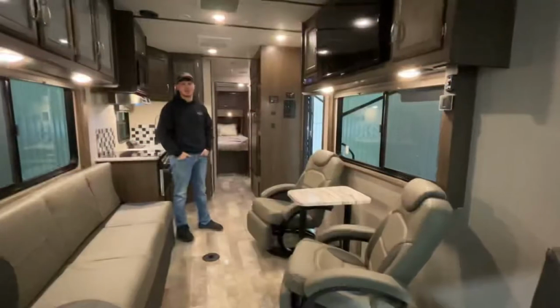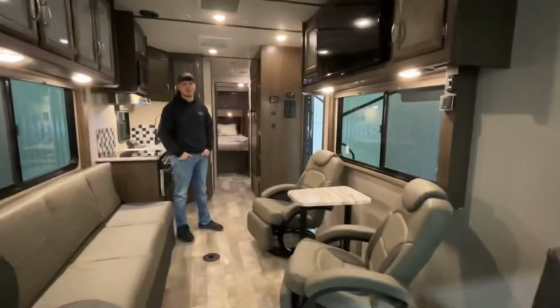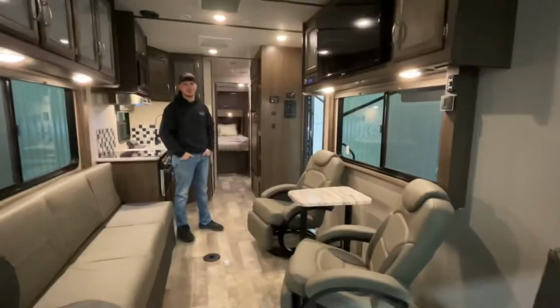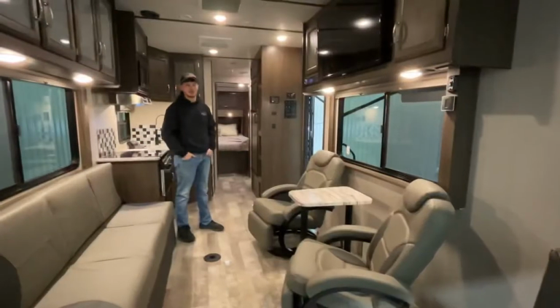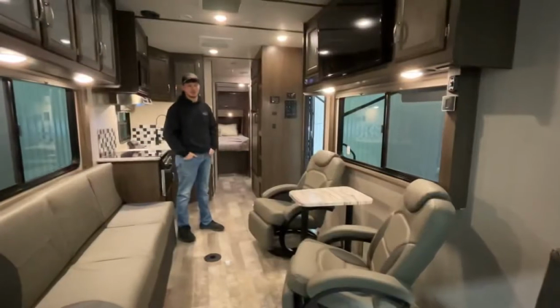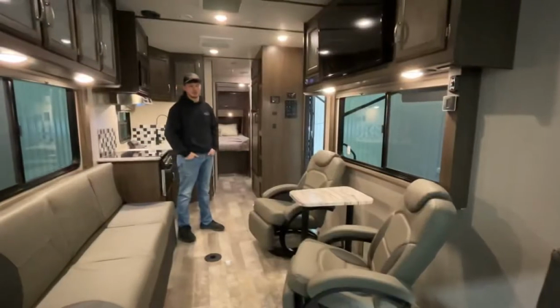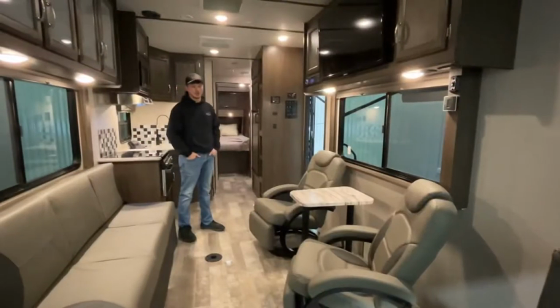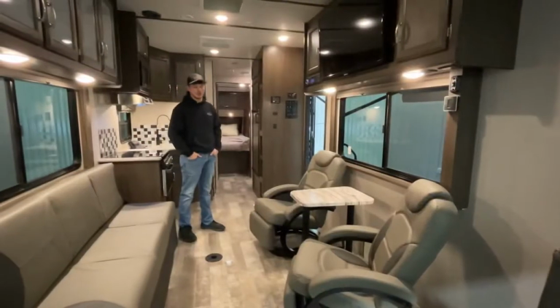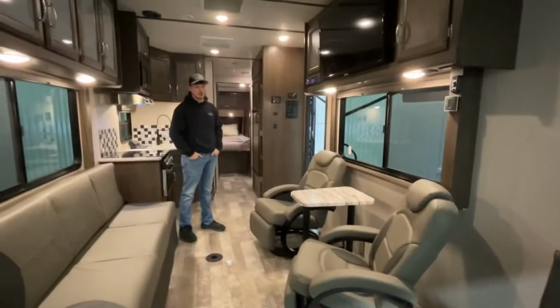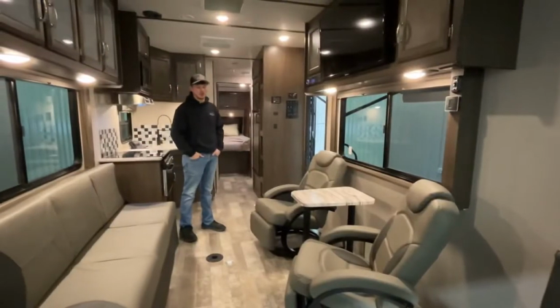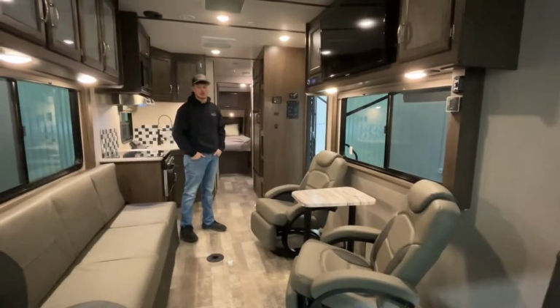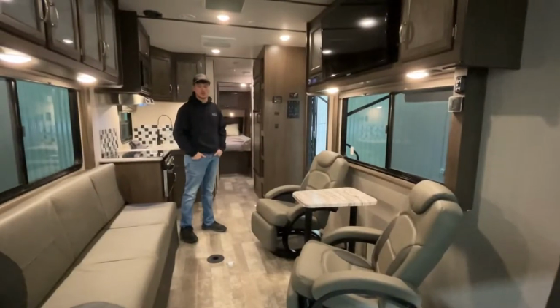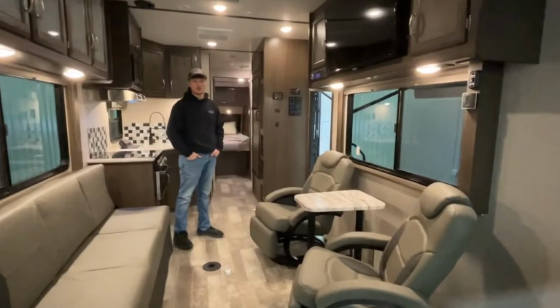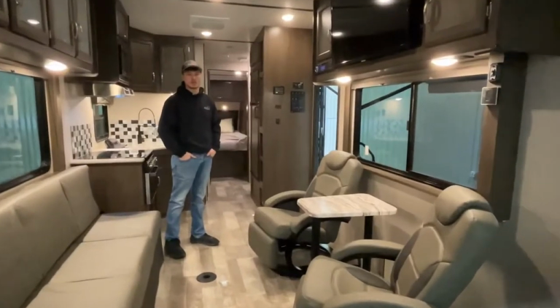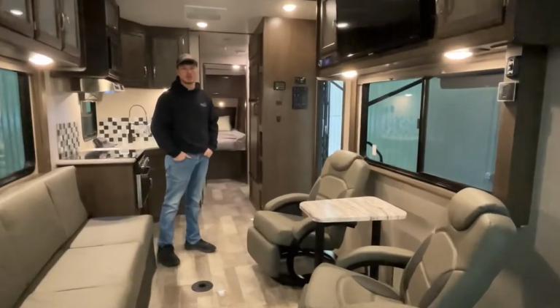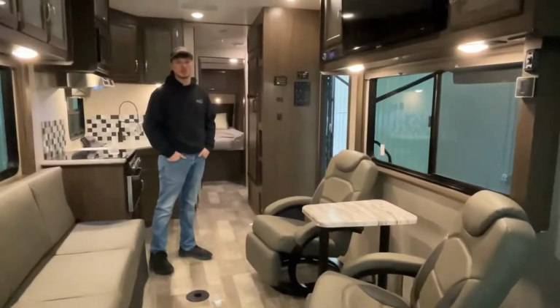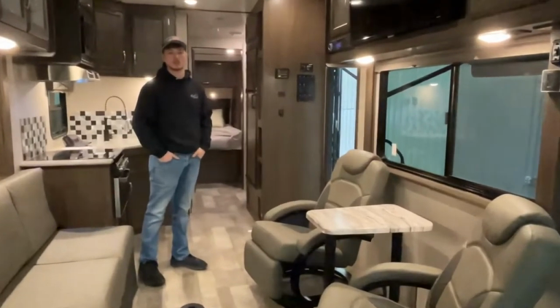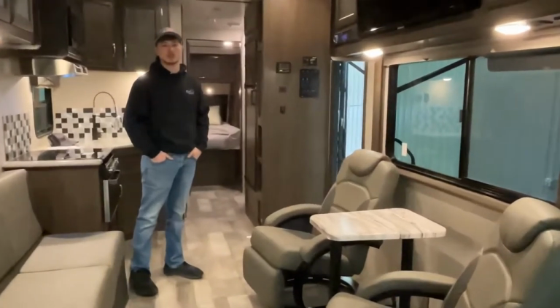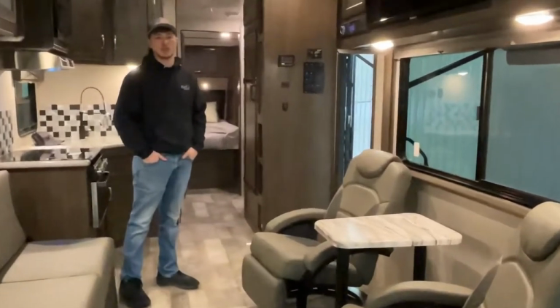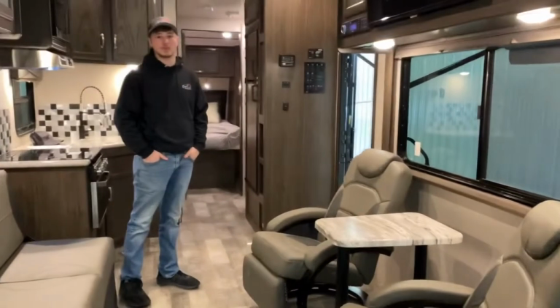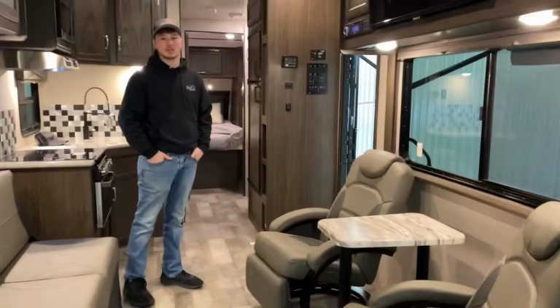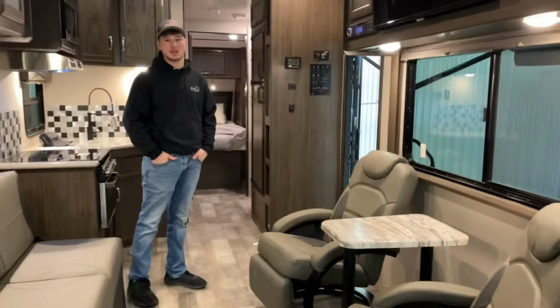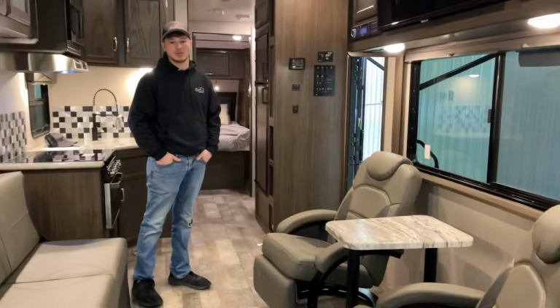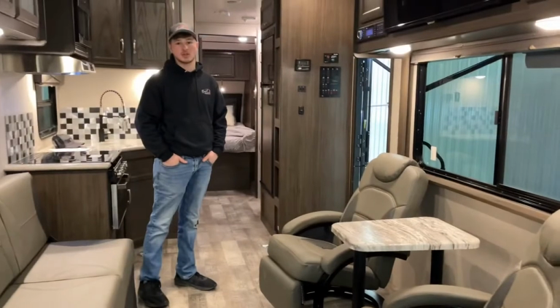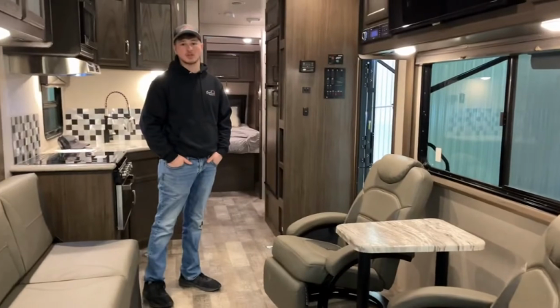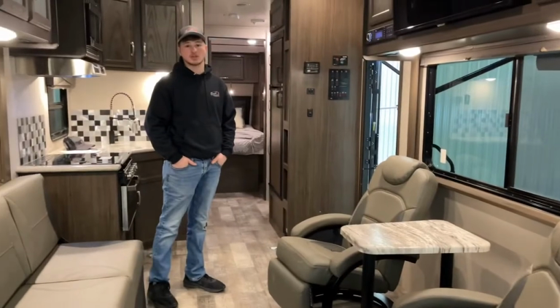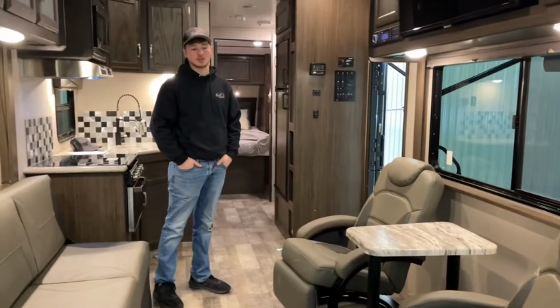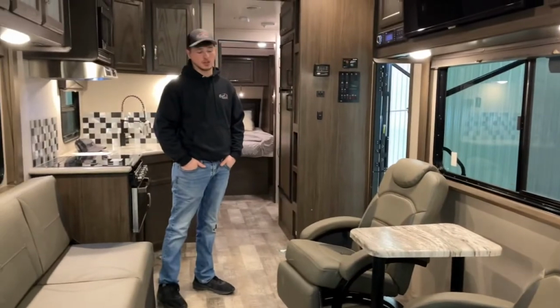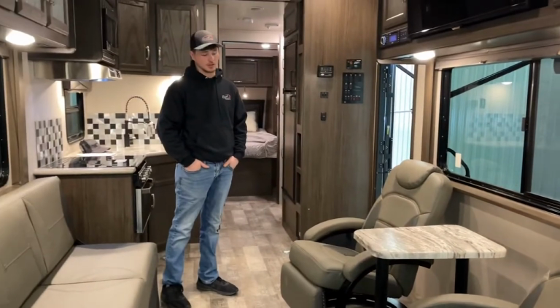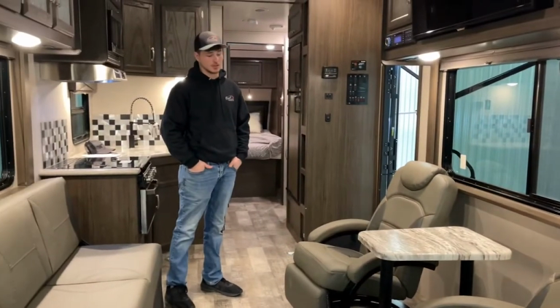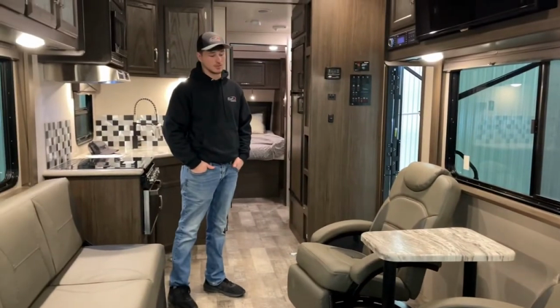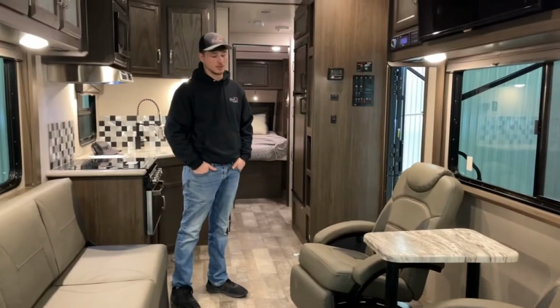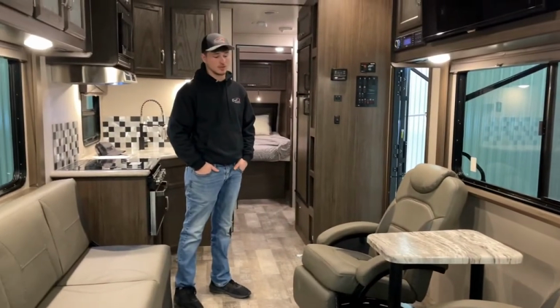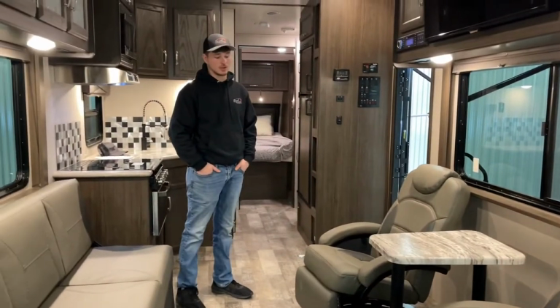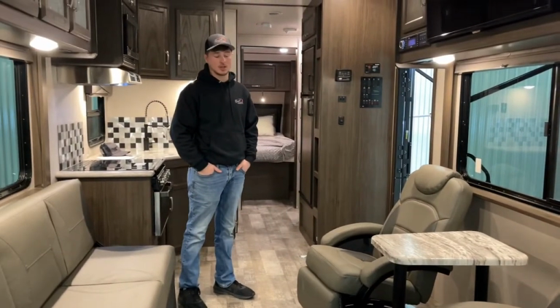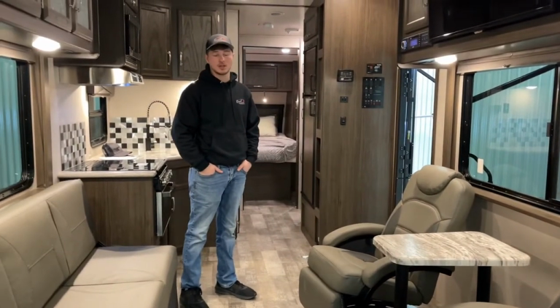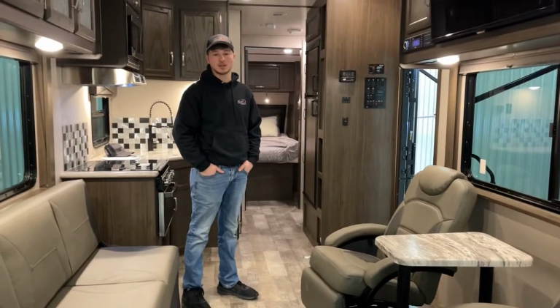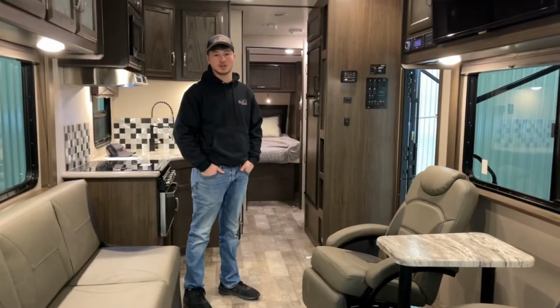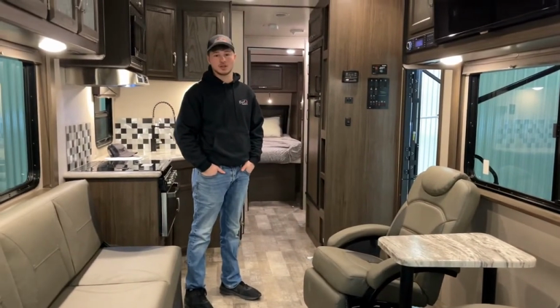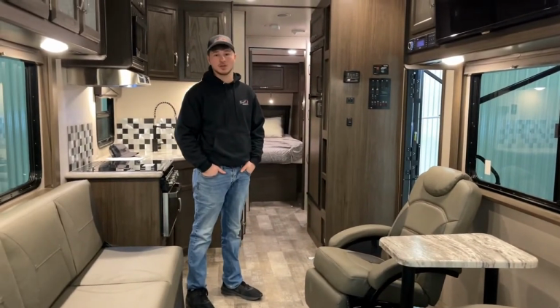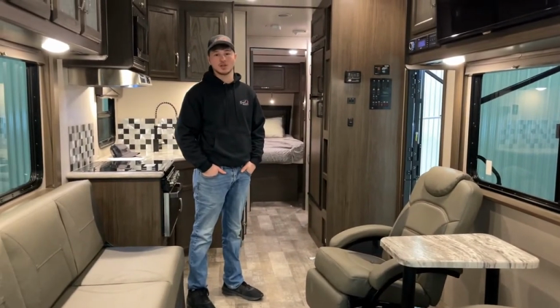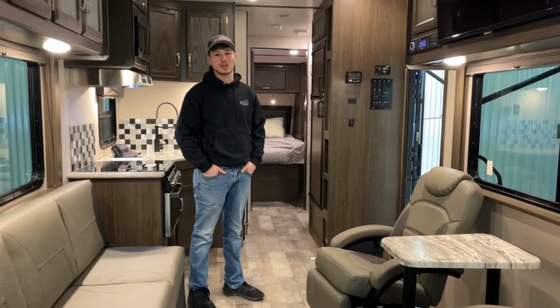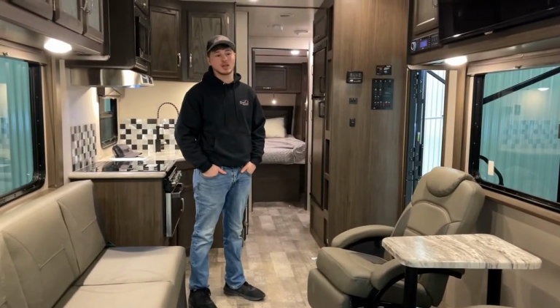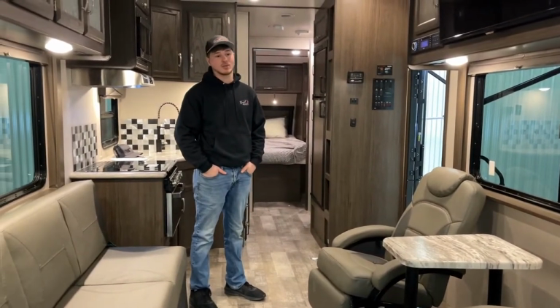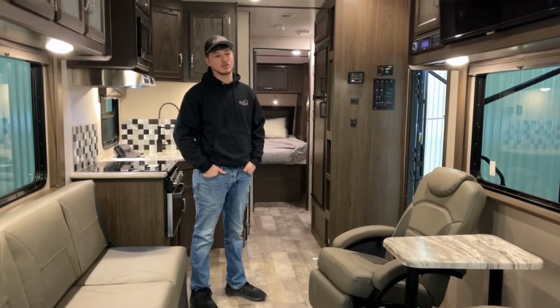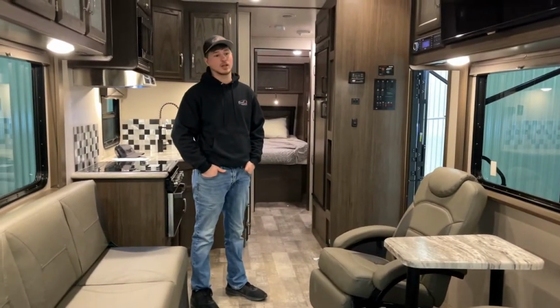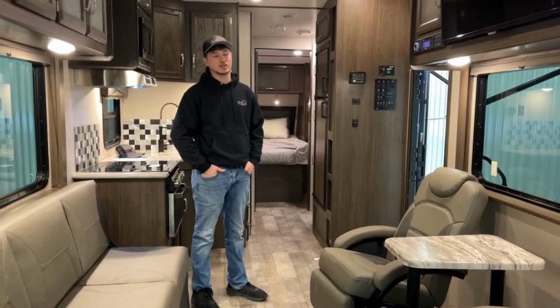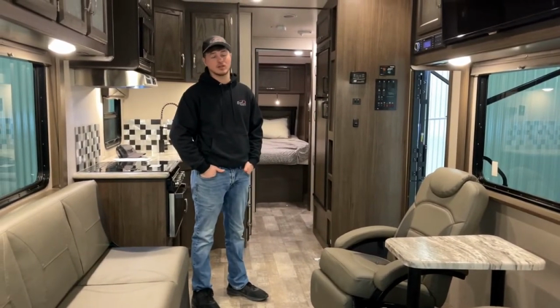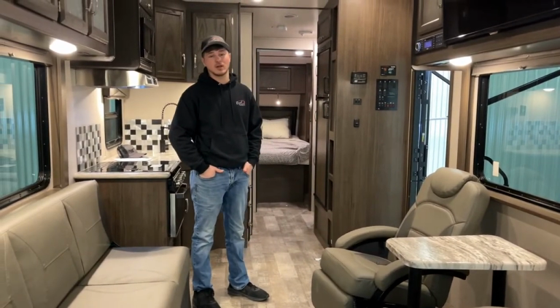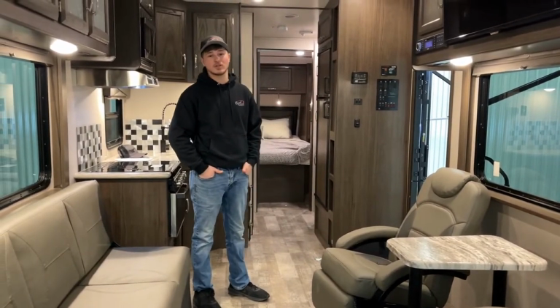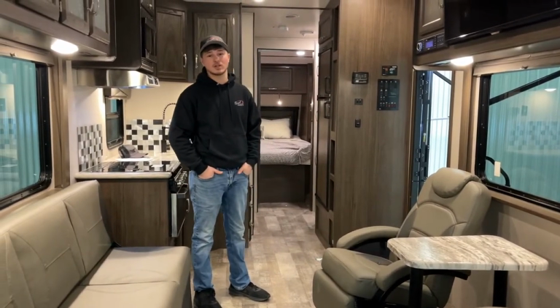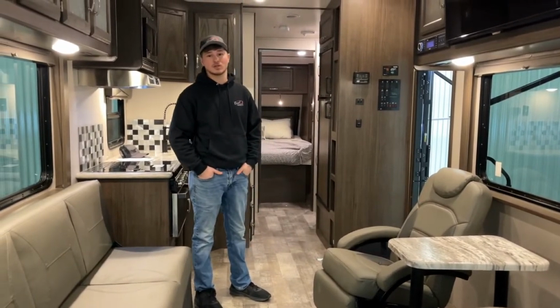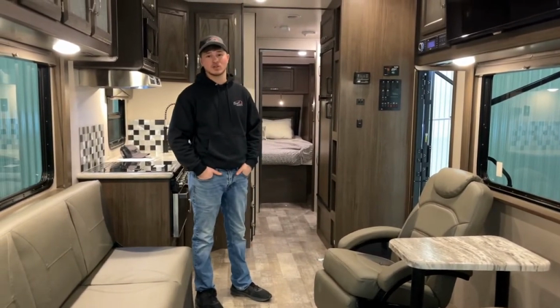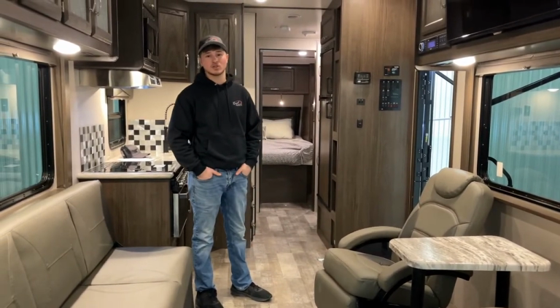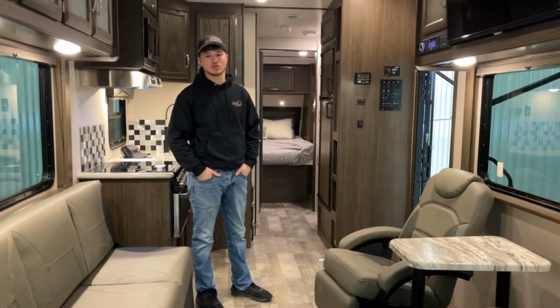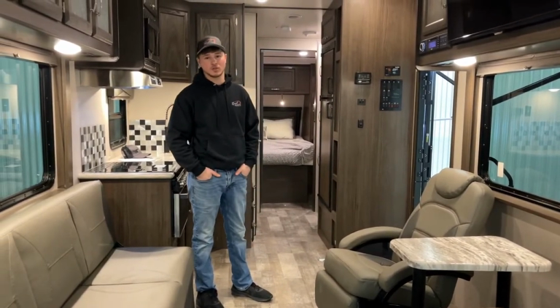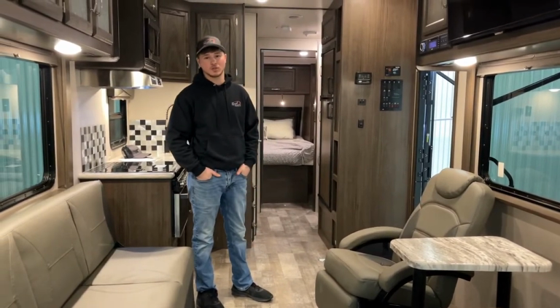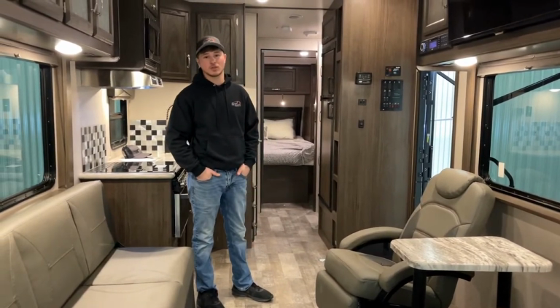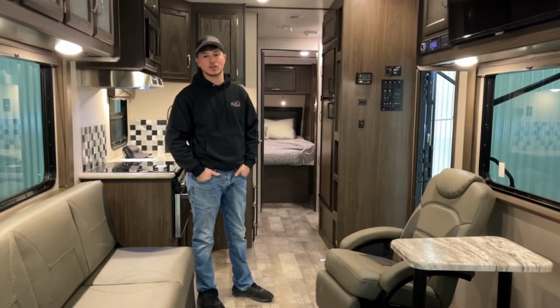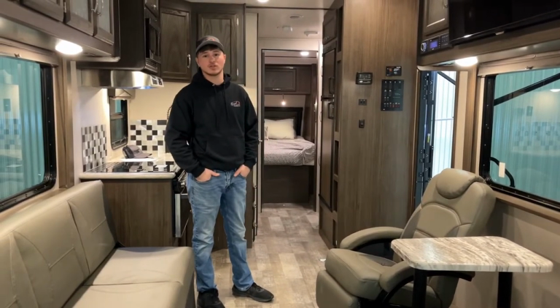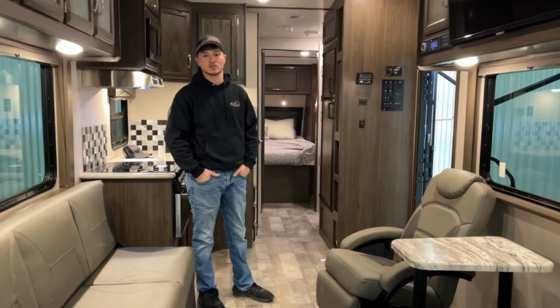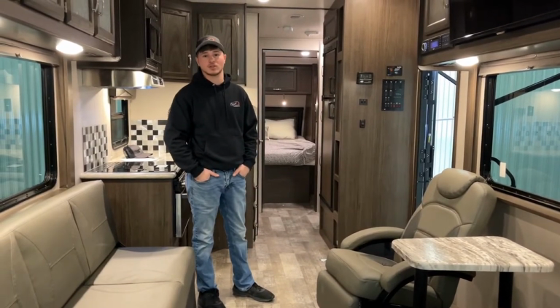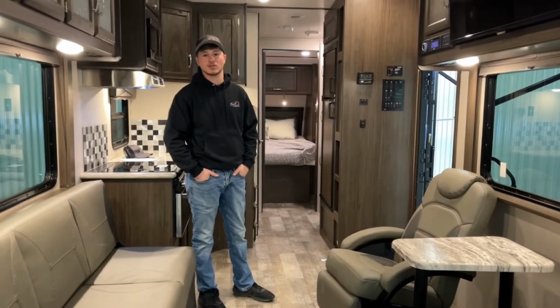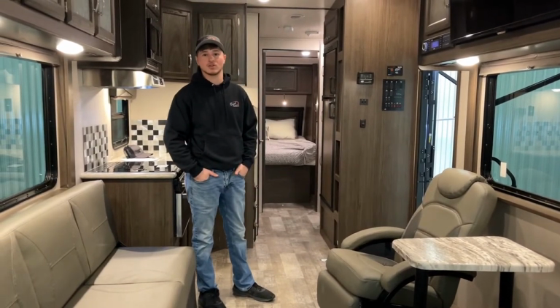Buying from Royal Auto & RV you're going to have the confidence to hook this up to your truck and go. If you guys ever have any questions, feel free to give us a call.